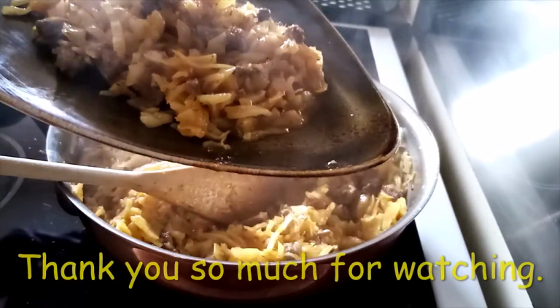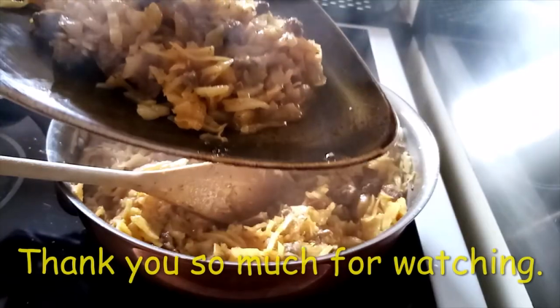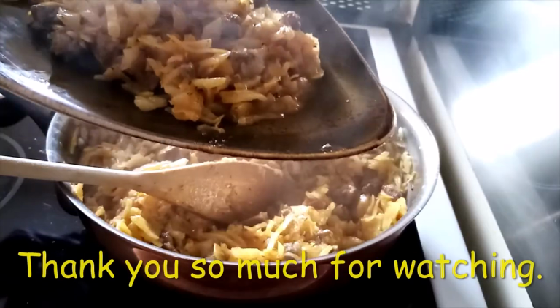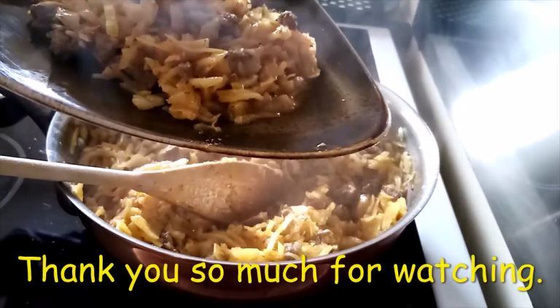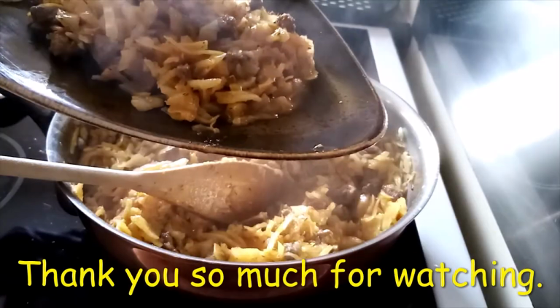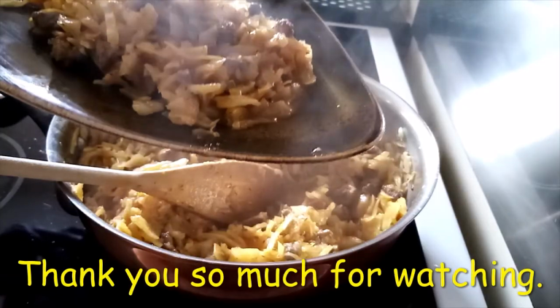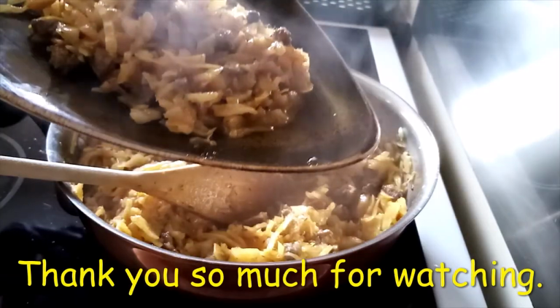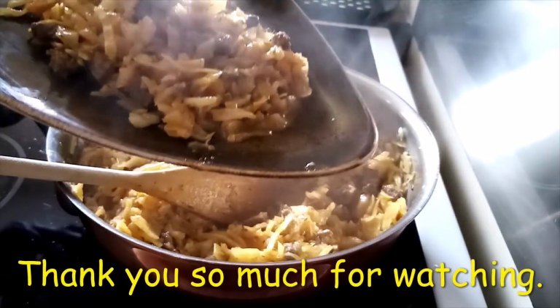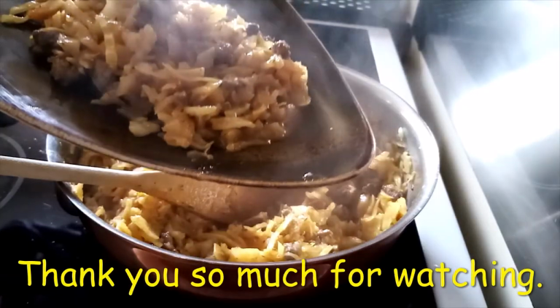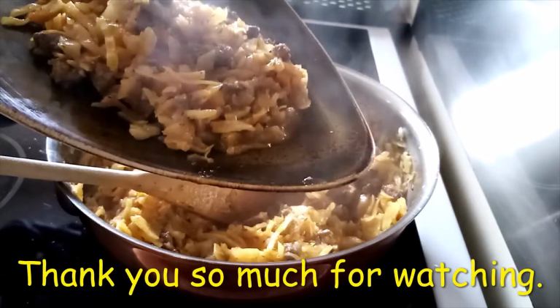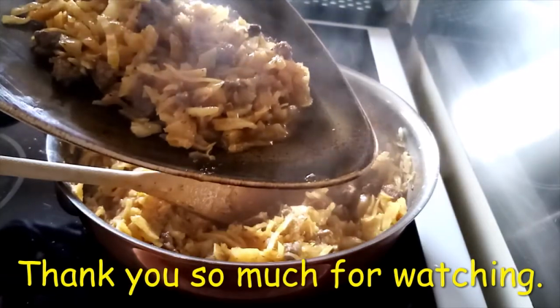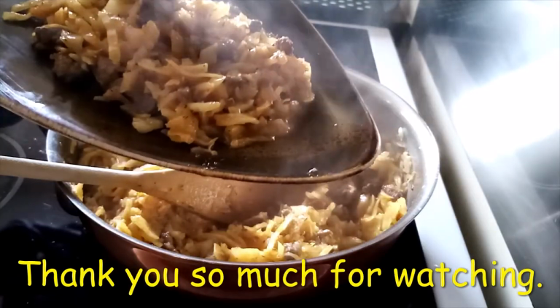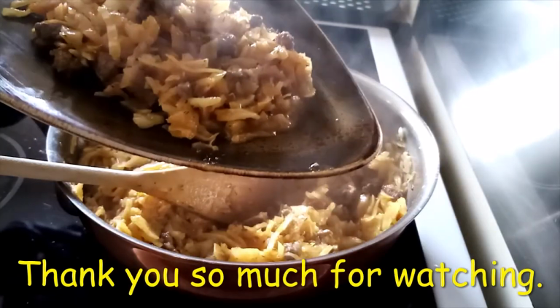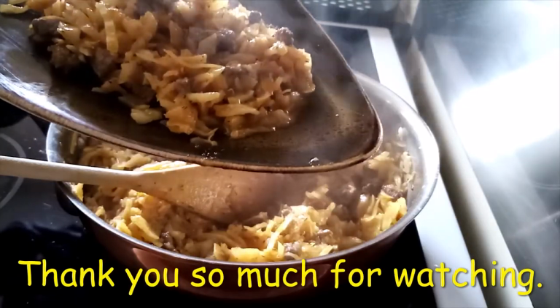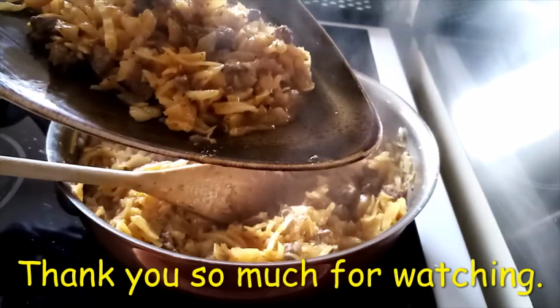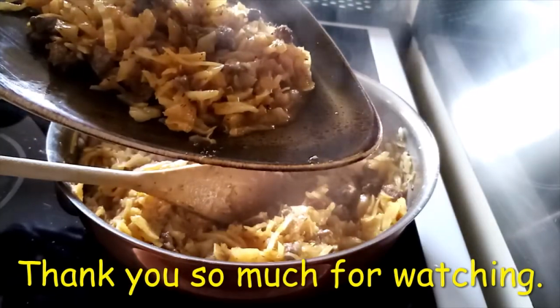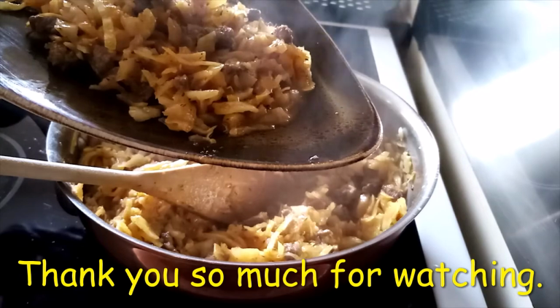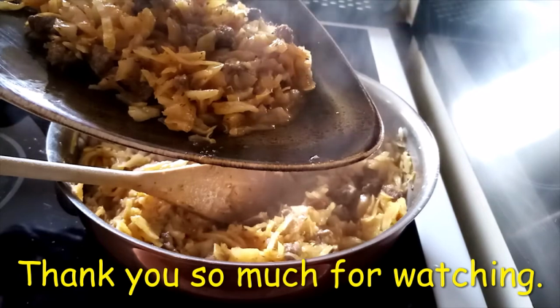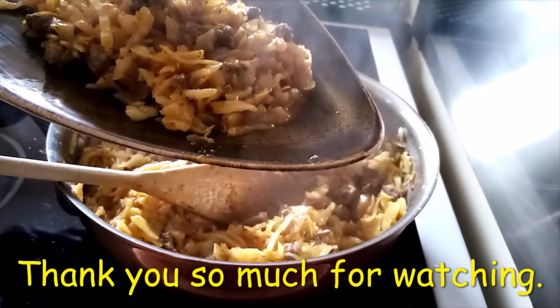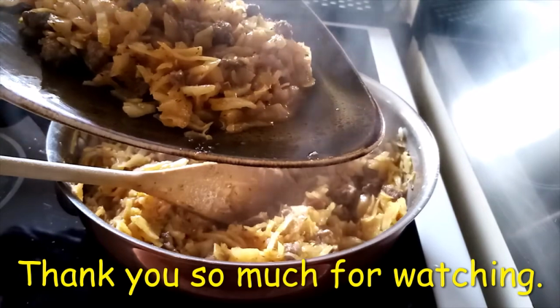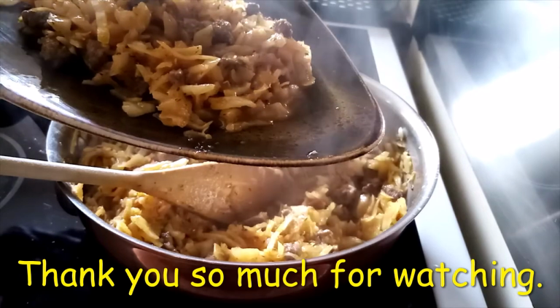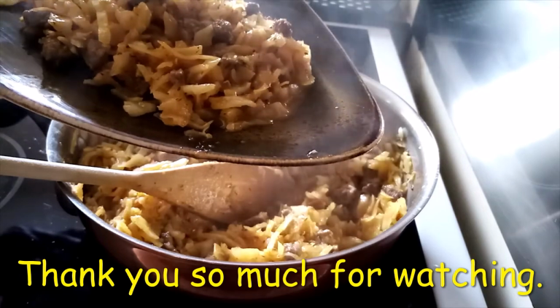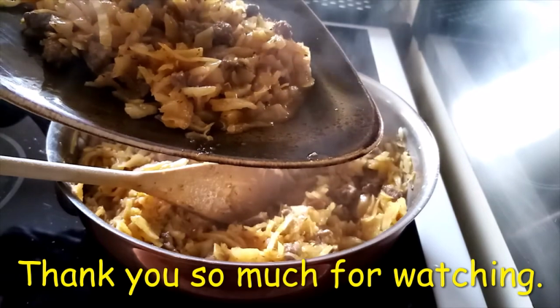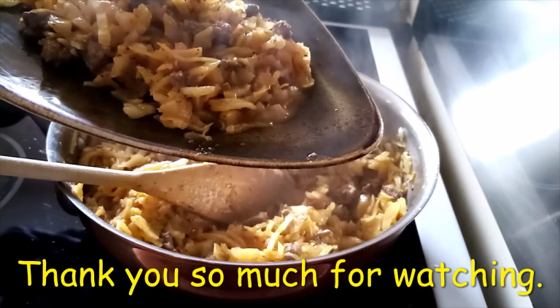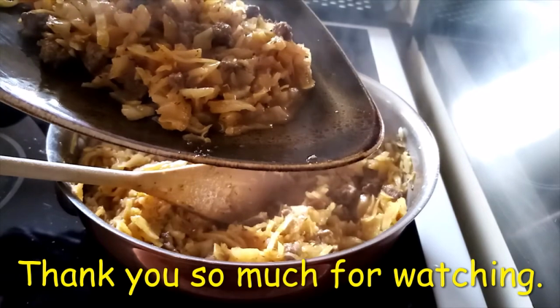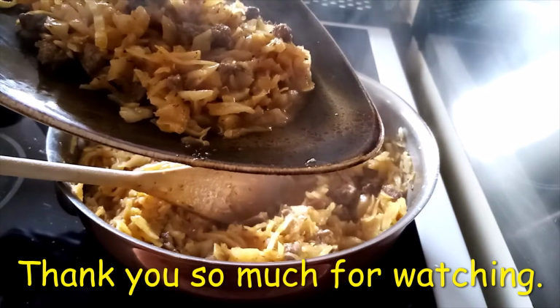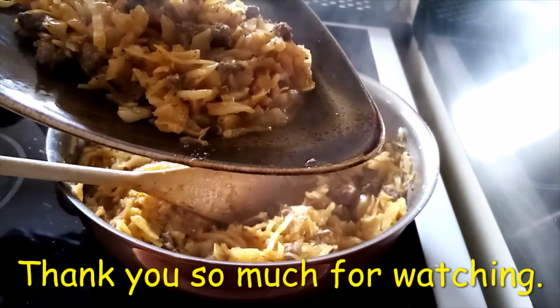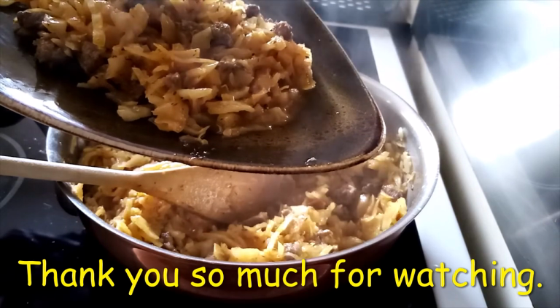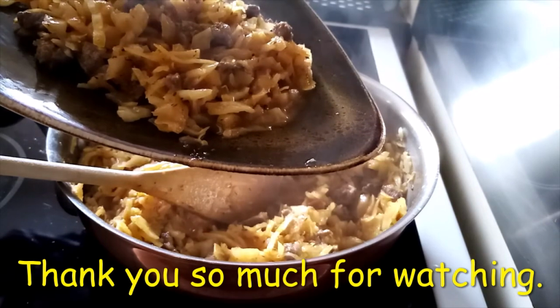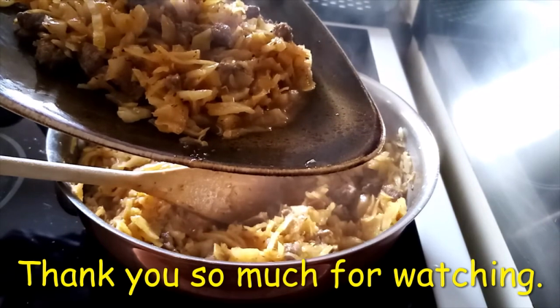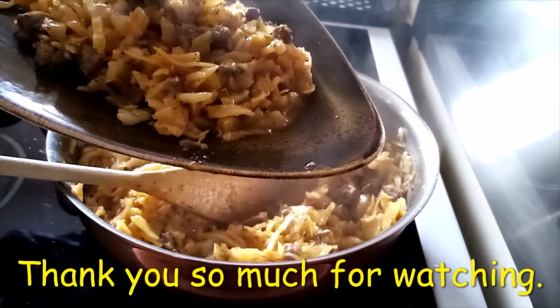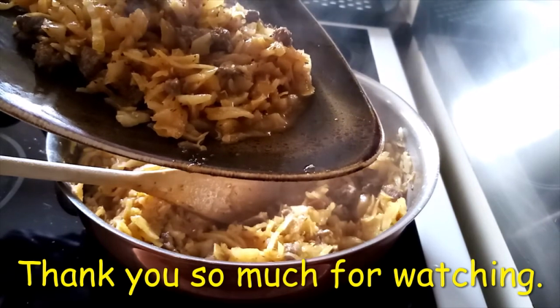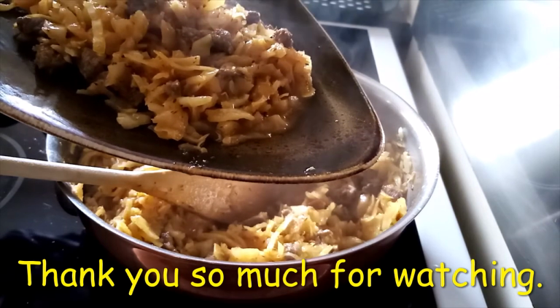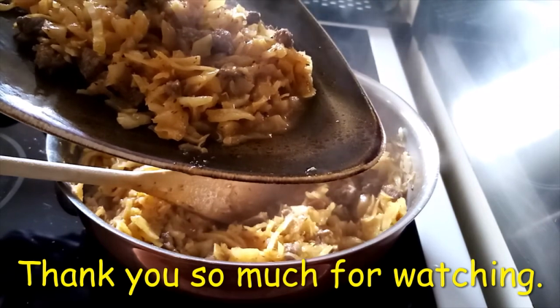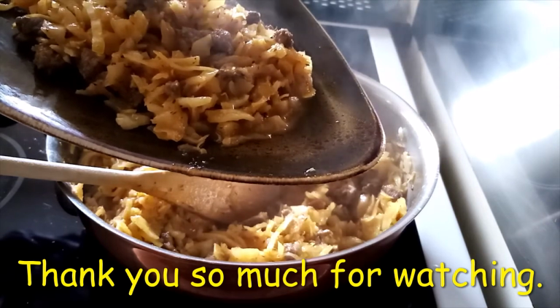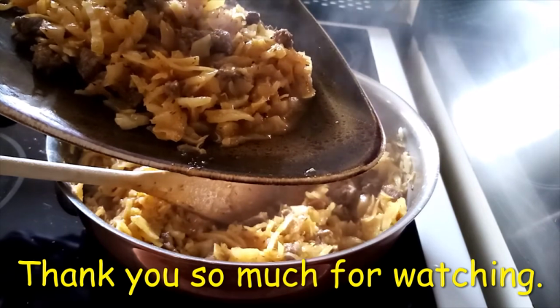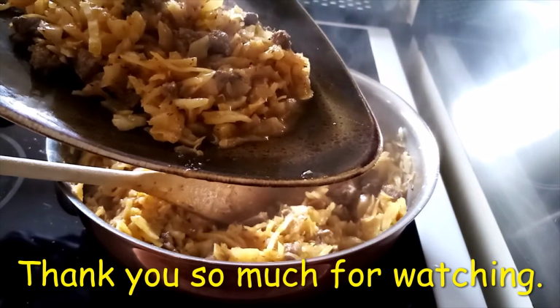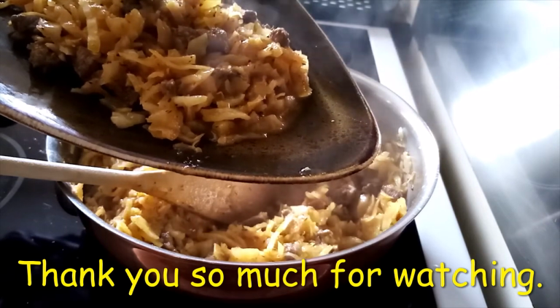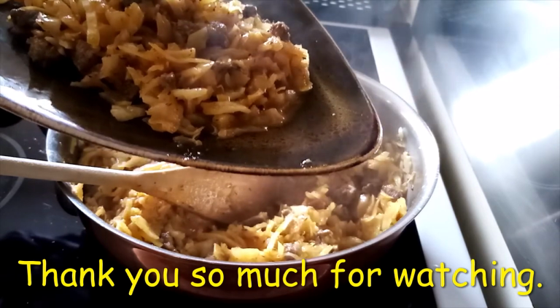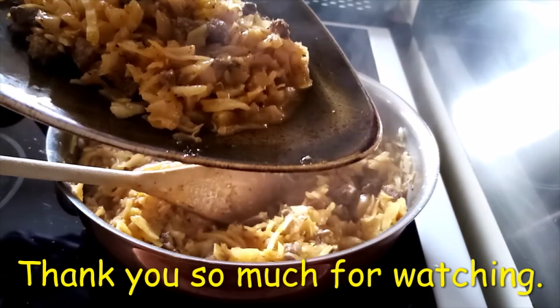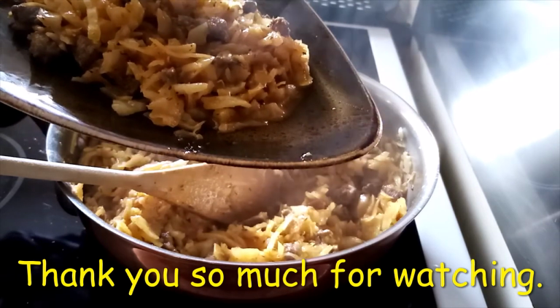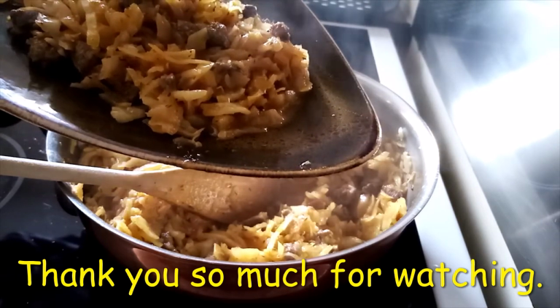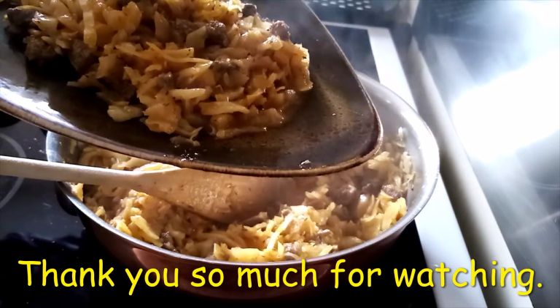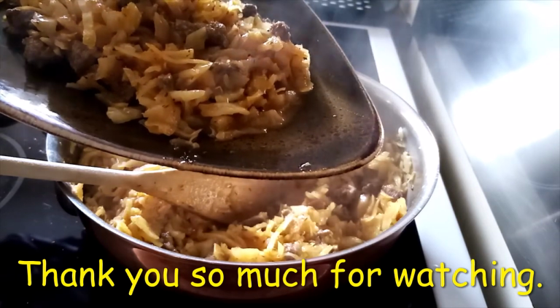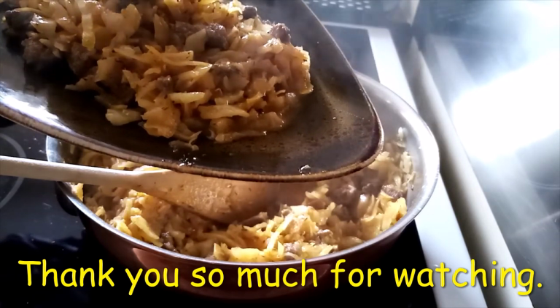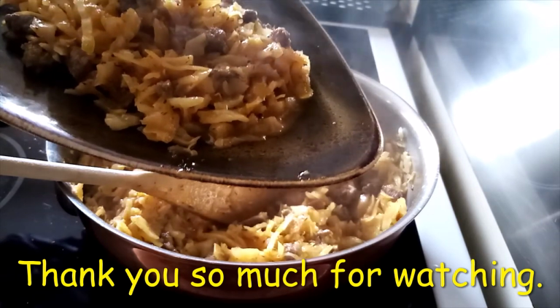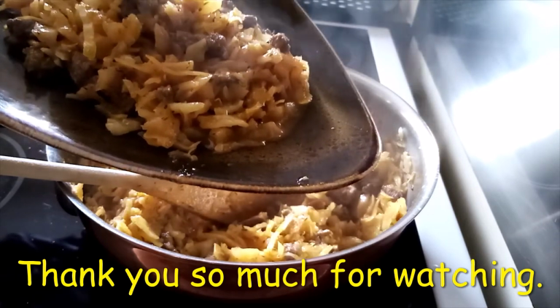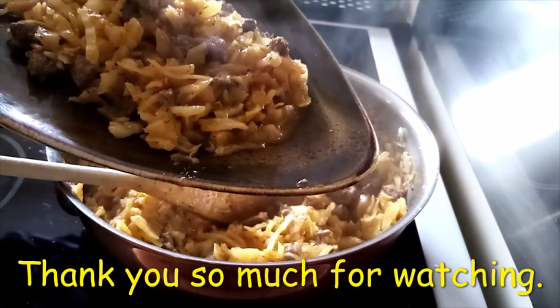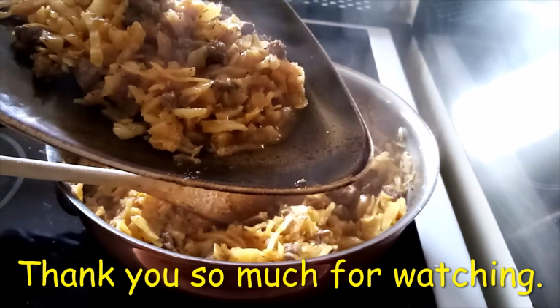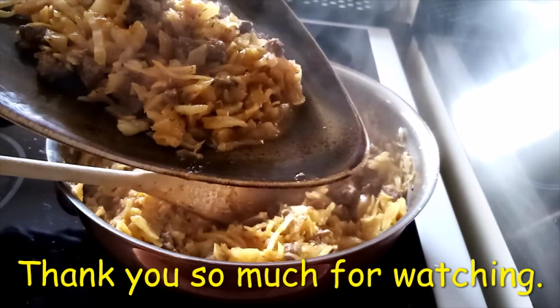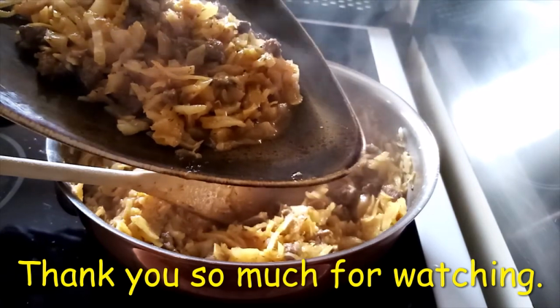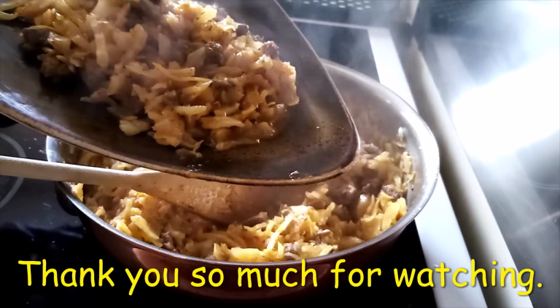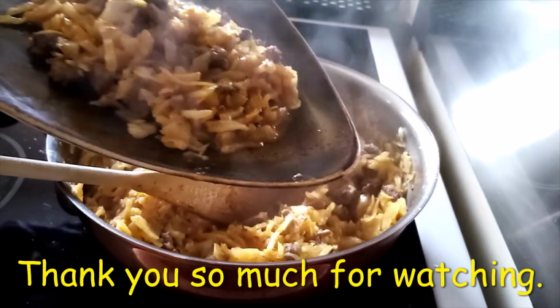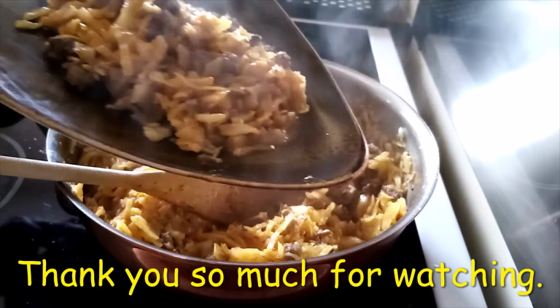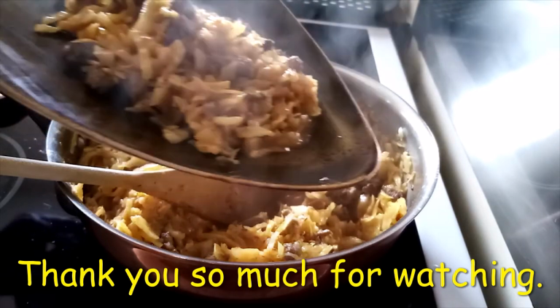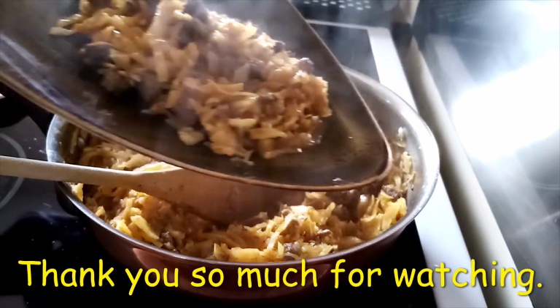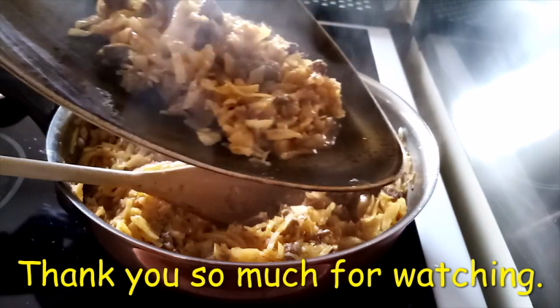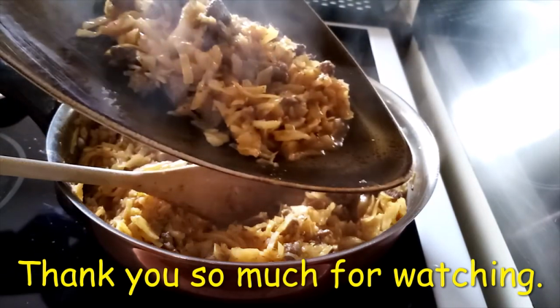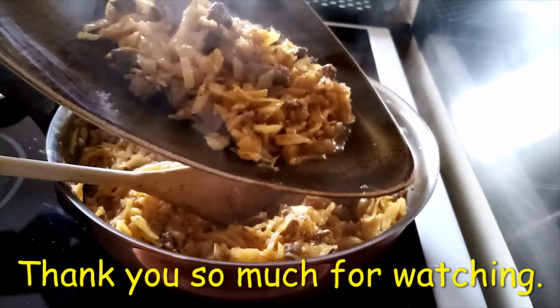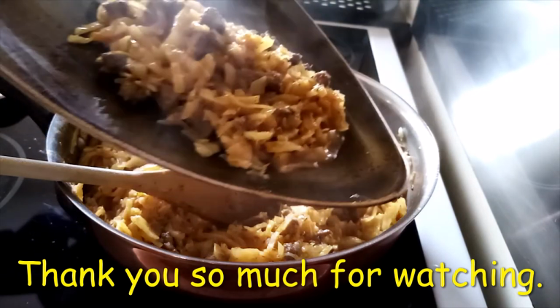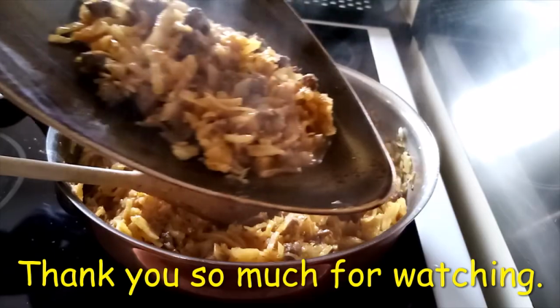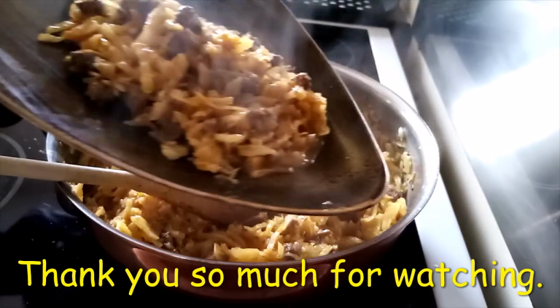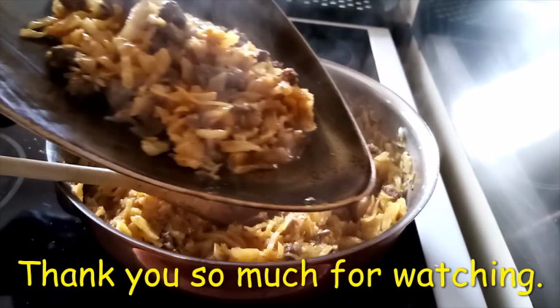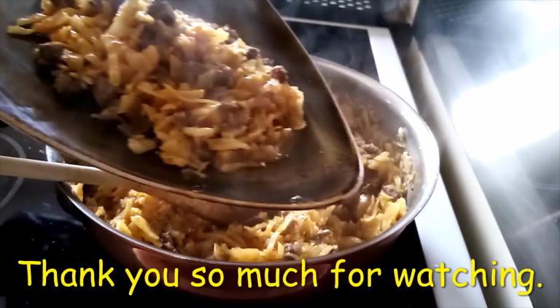Thank you so much for watching. Till next time, bye-bye.